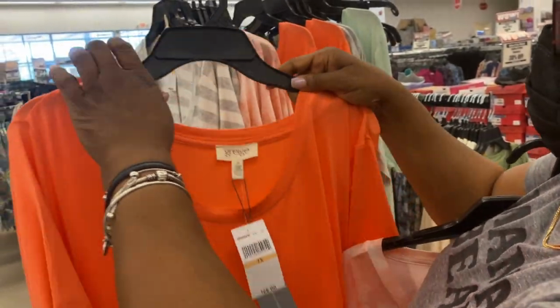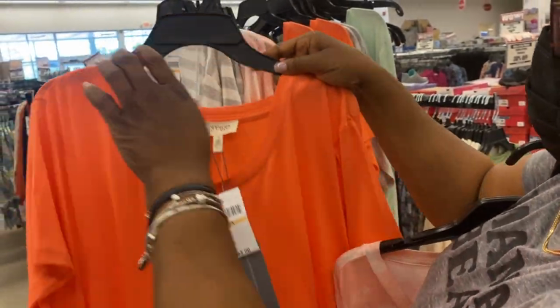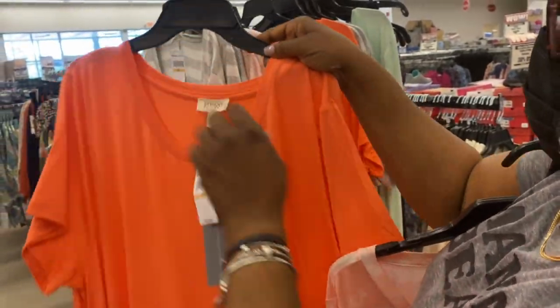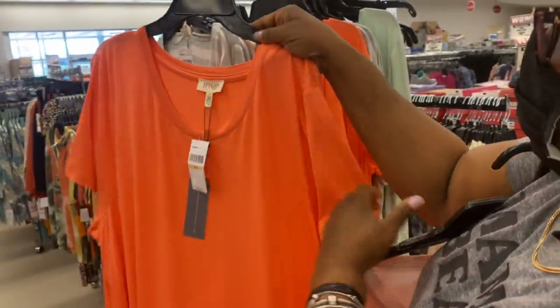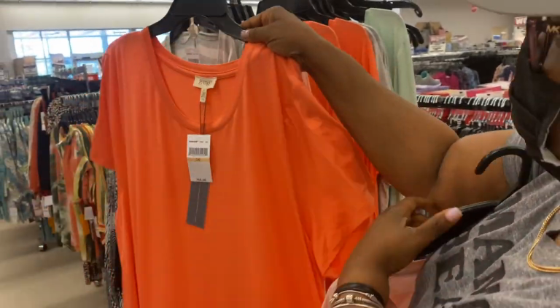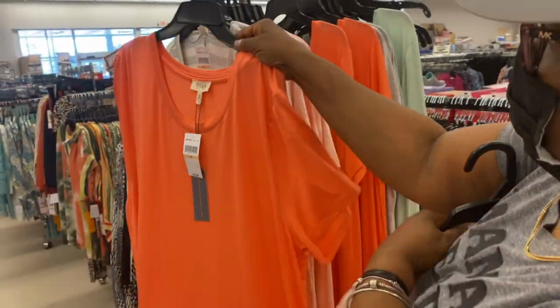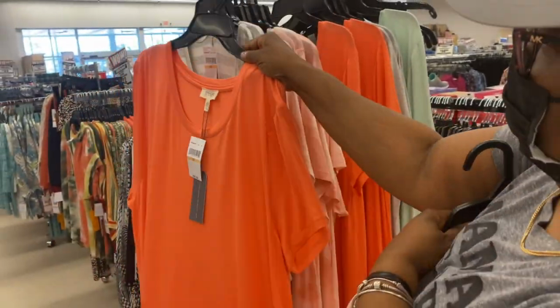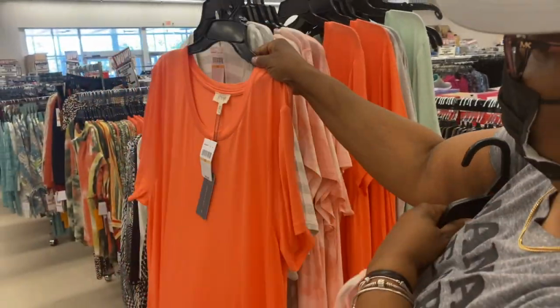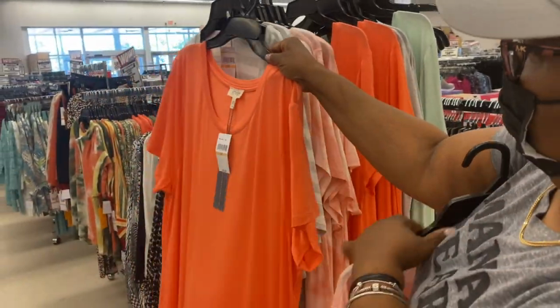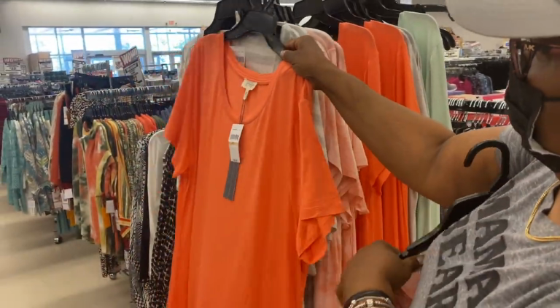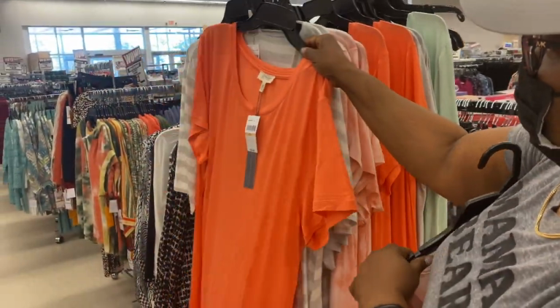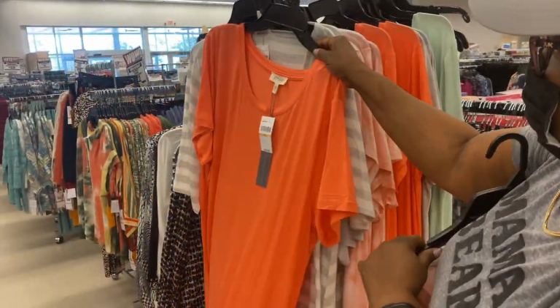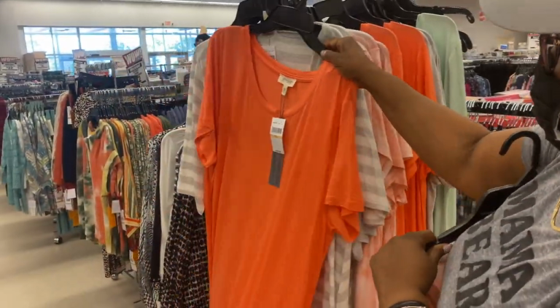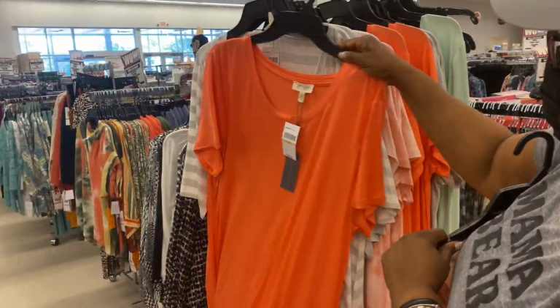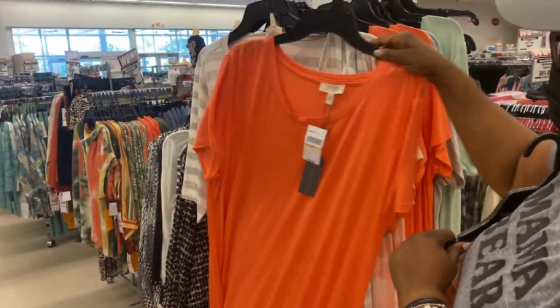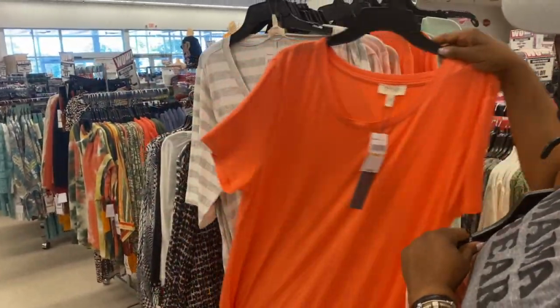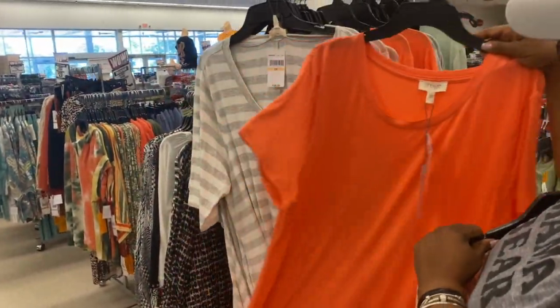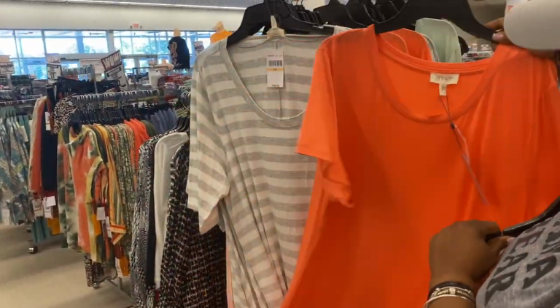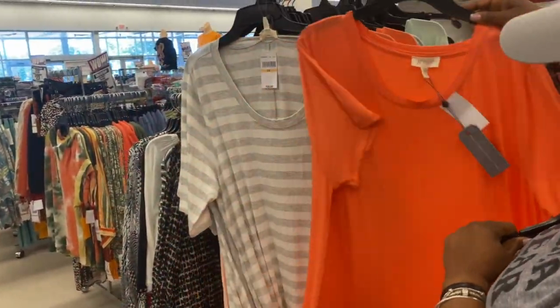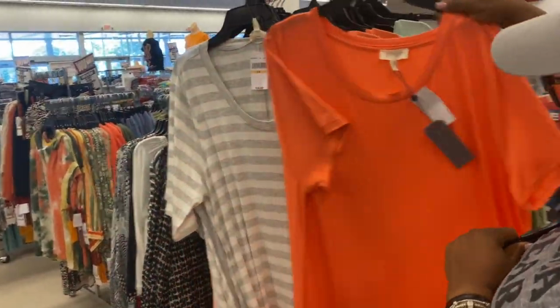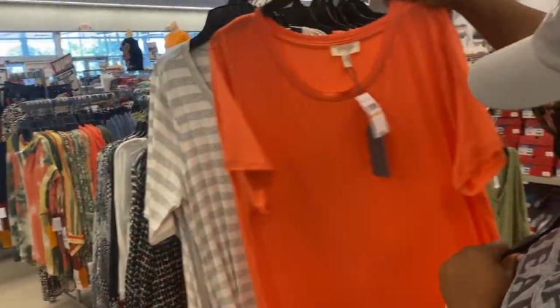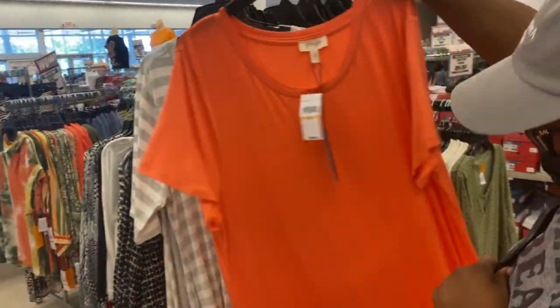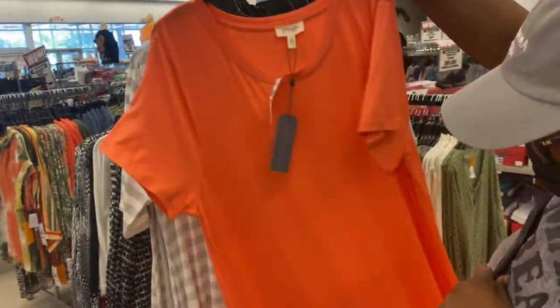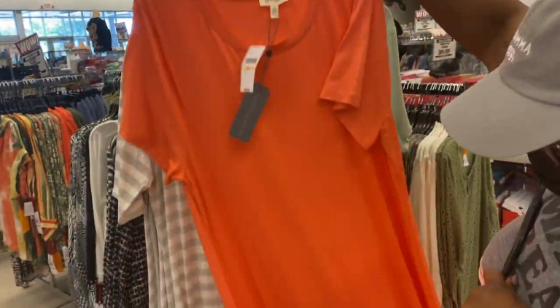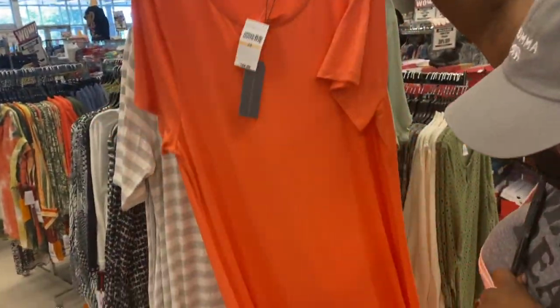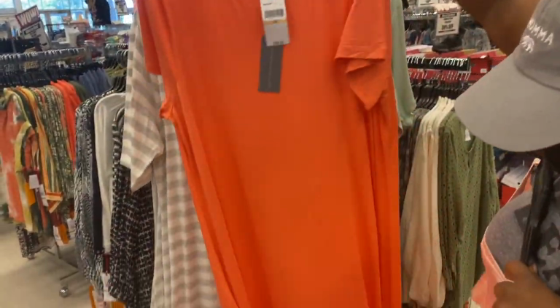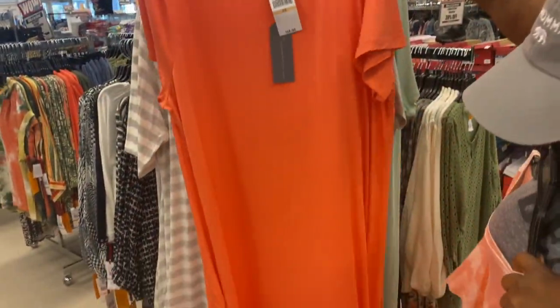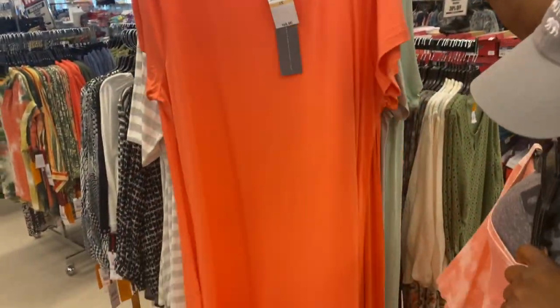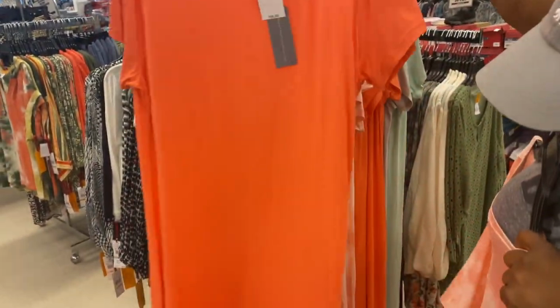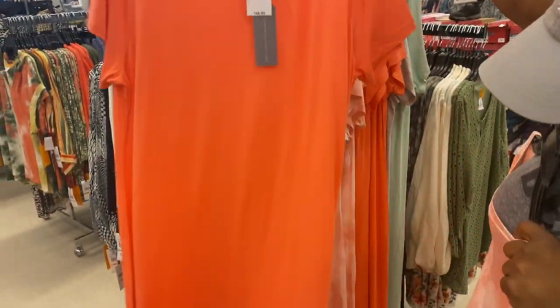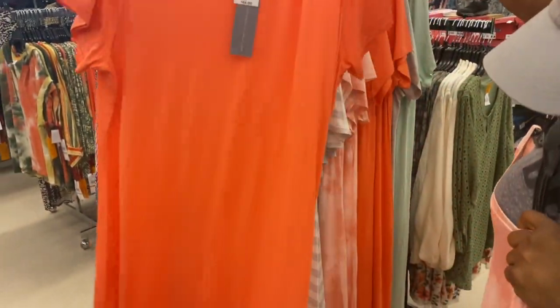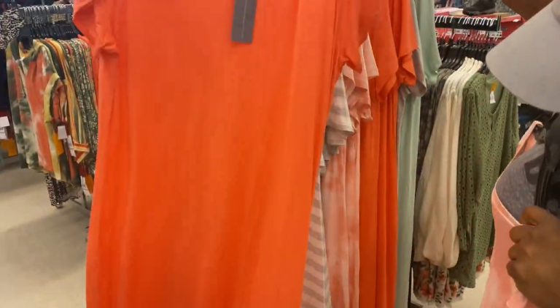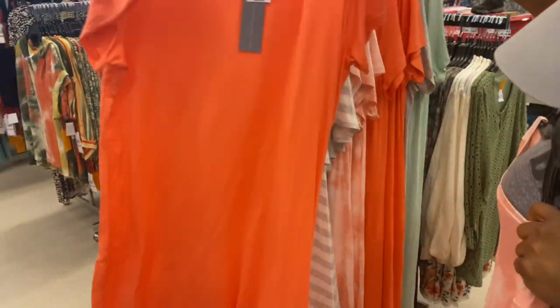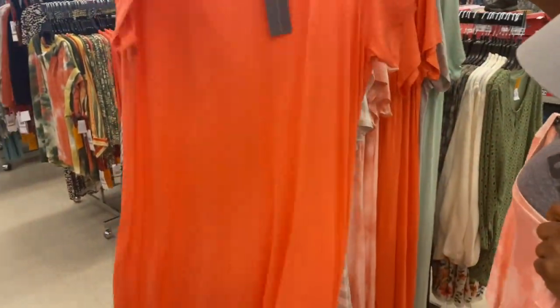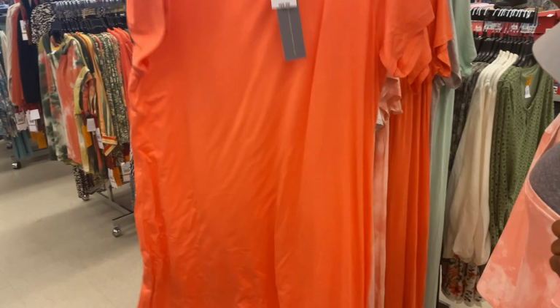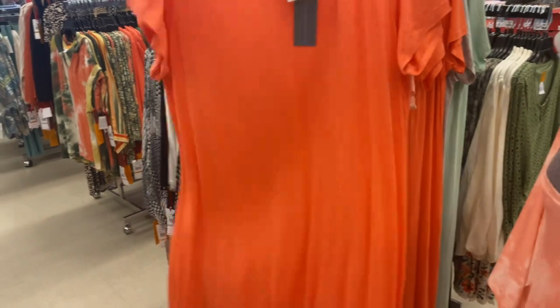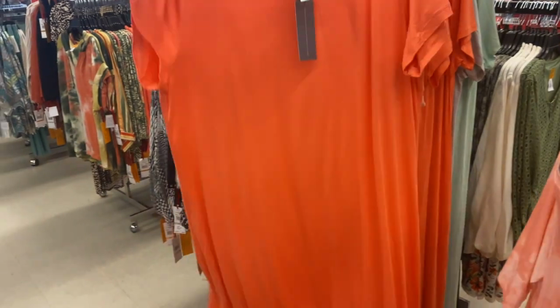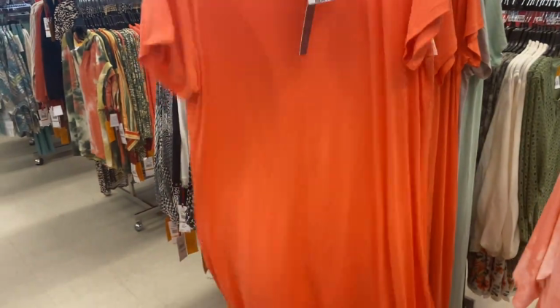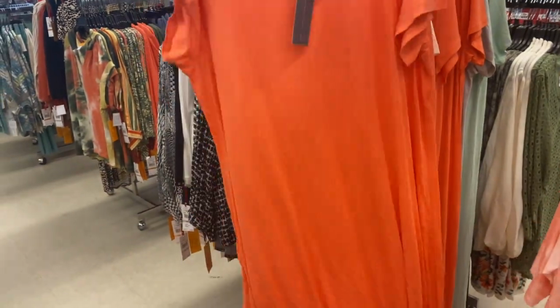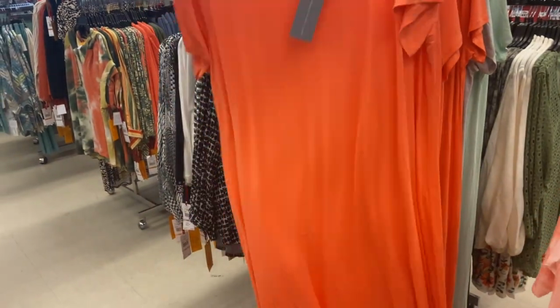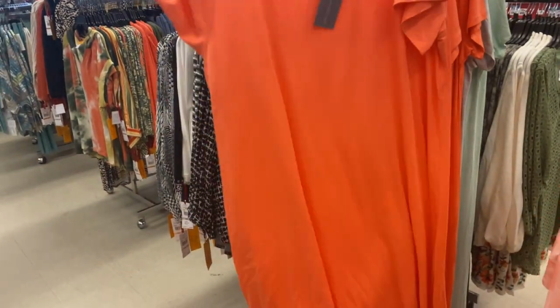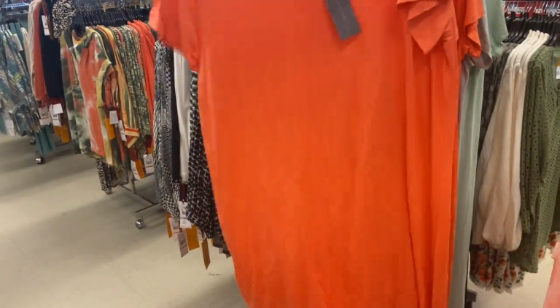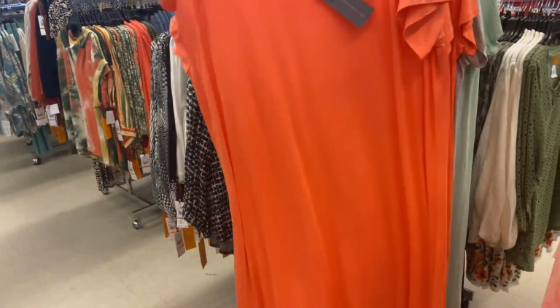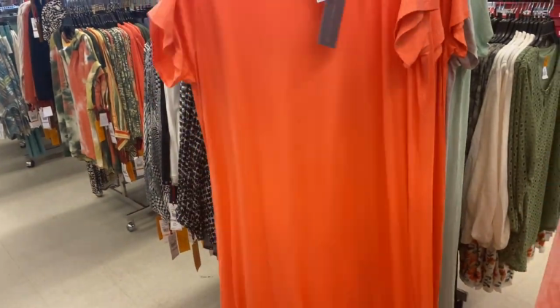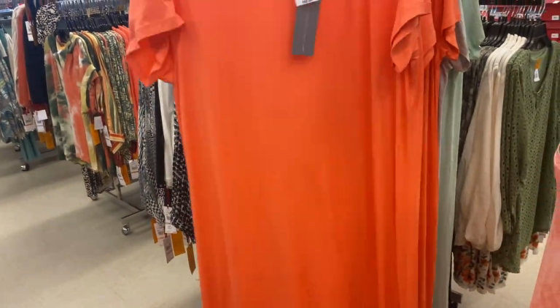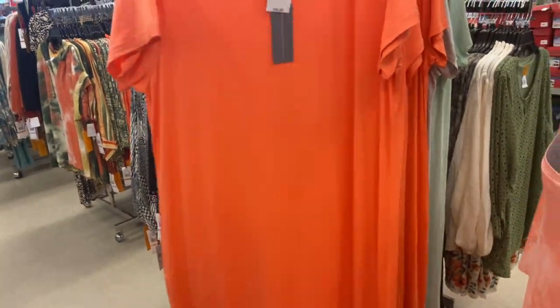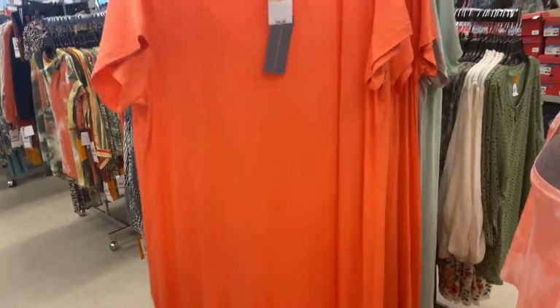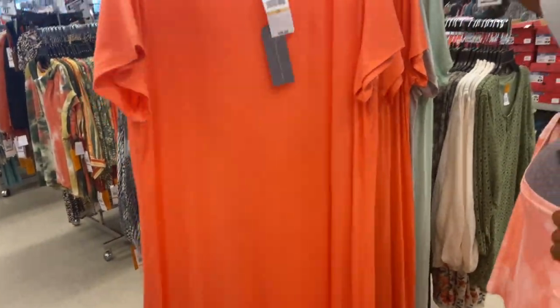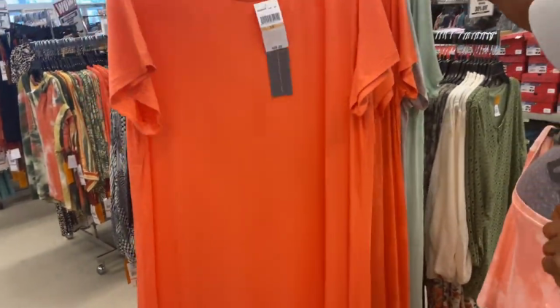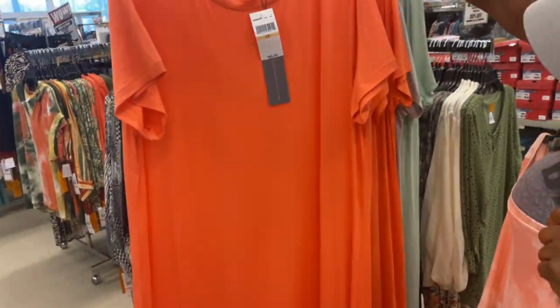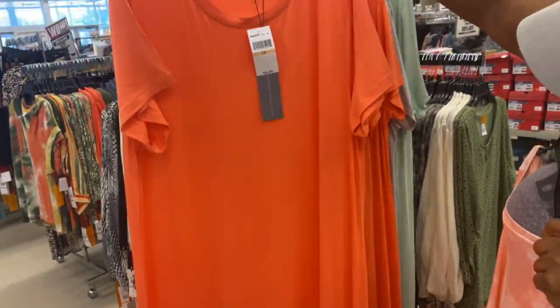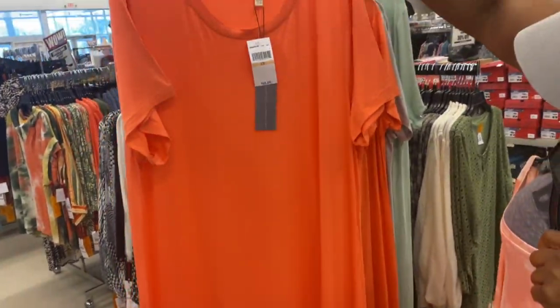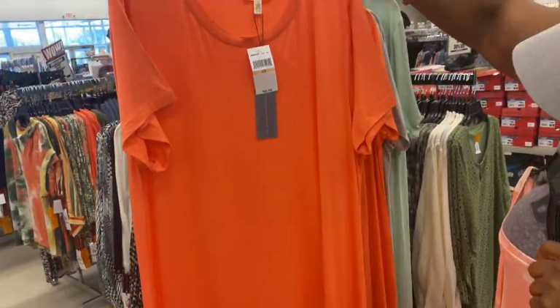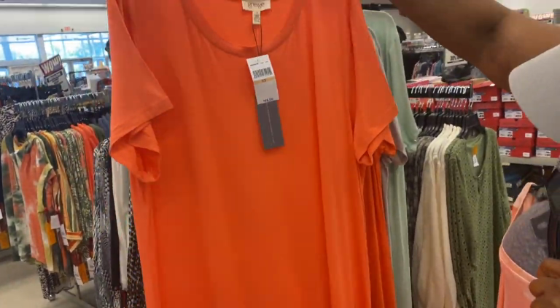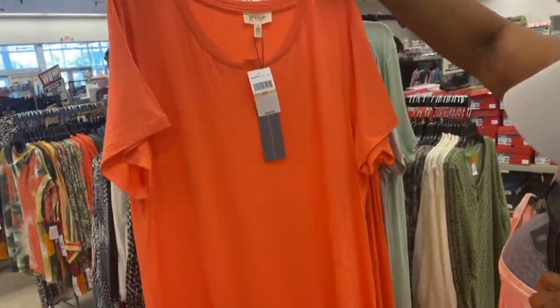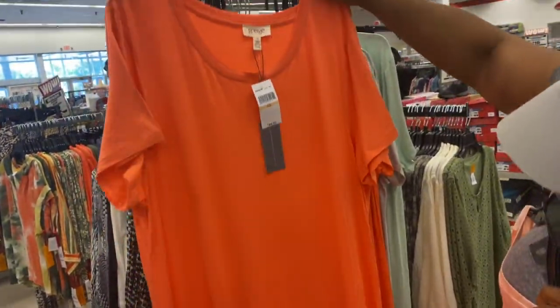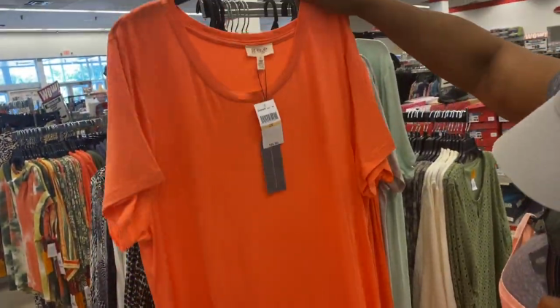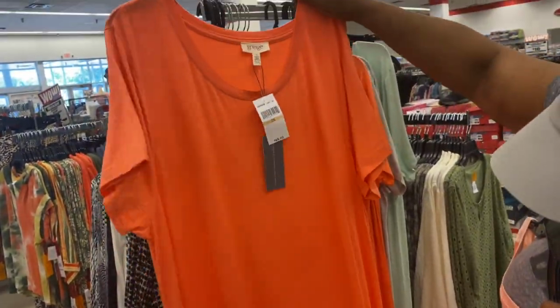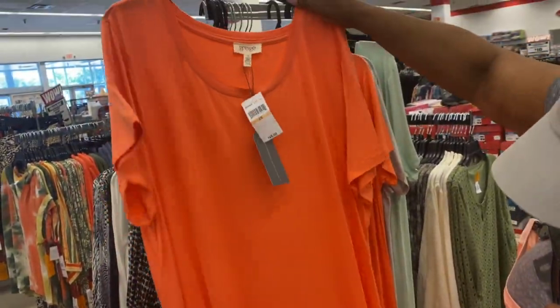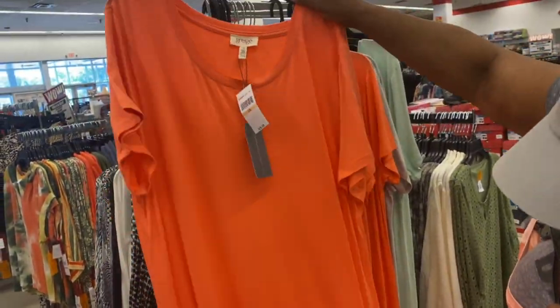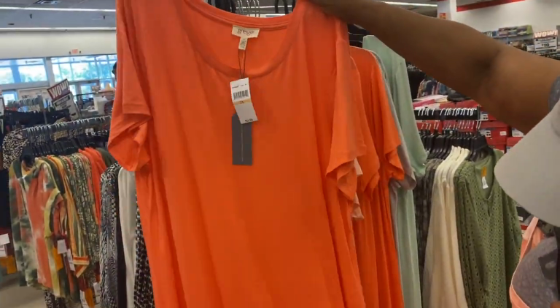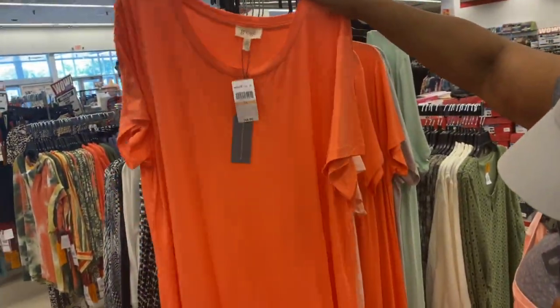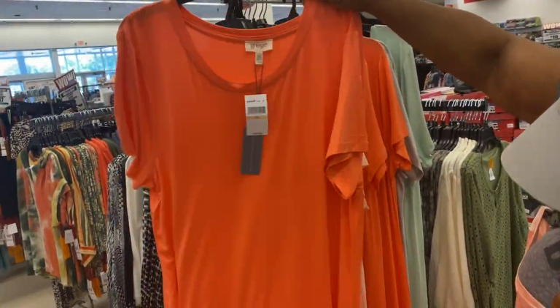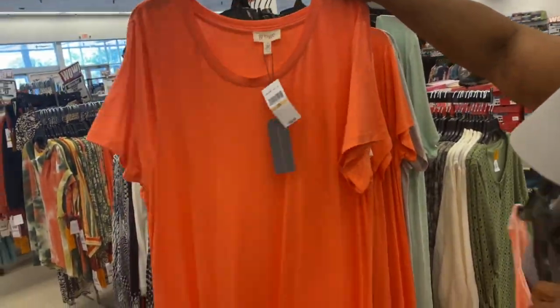$16.98 for these dresses, y'all — that's a pretty good deal. Mama Brie's checking them out. They go from 1X to 3X, which is pretty good for $16.